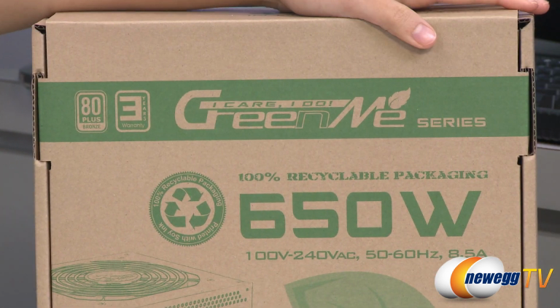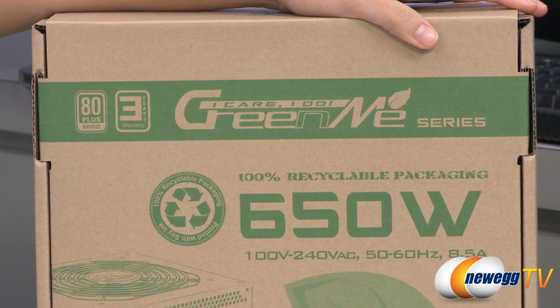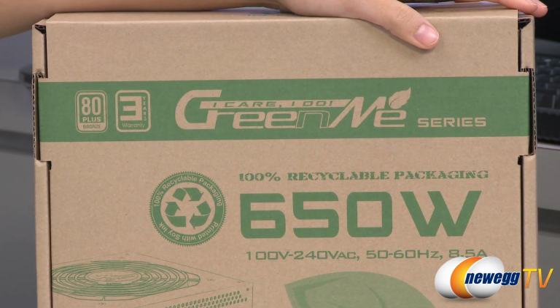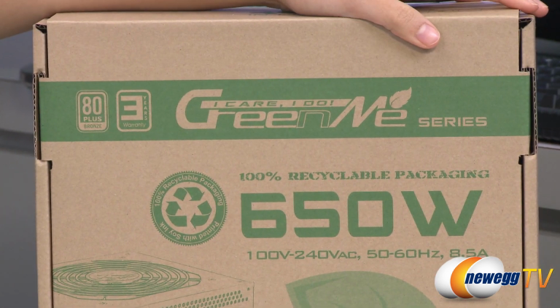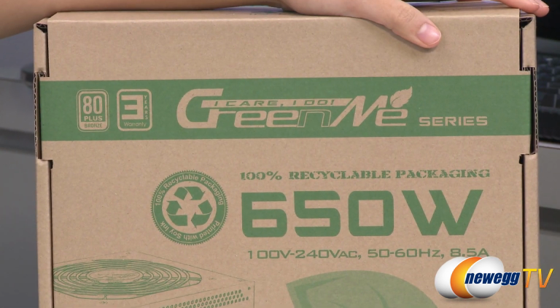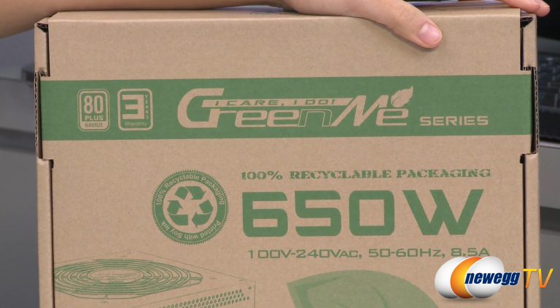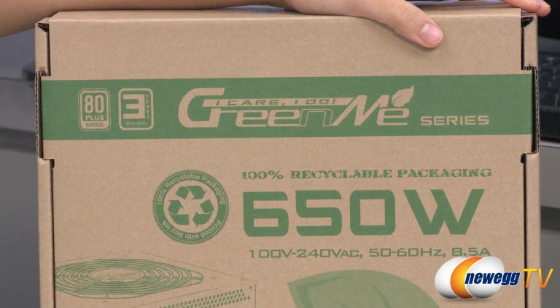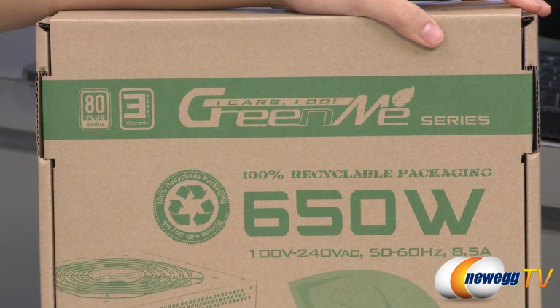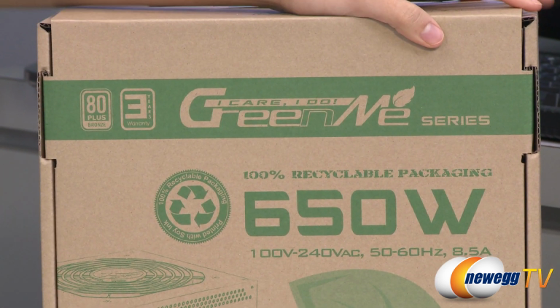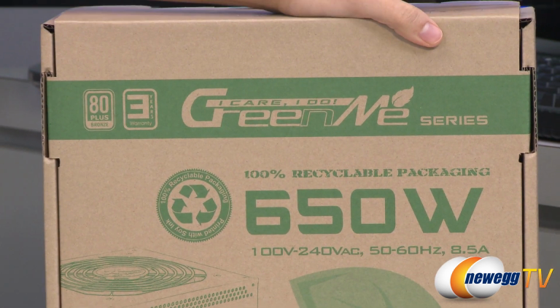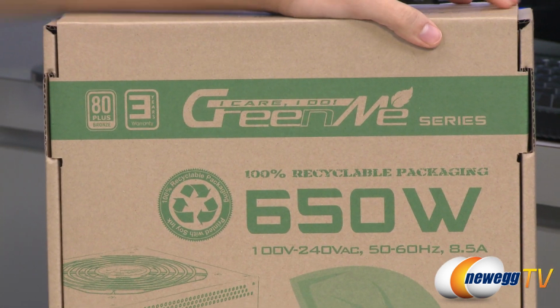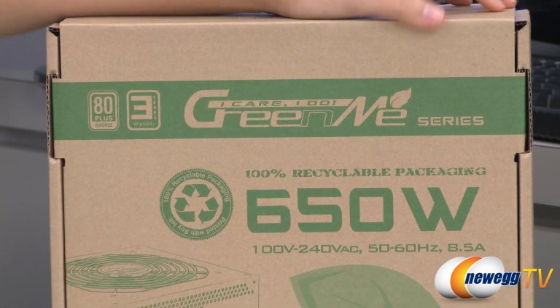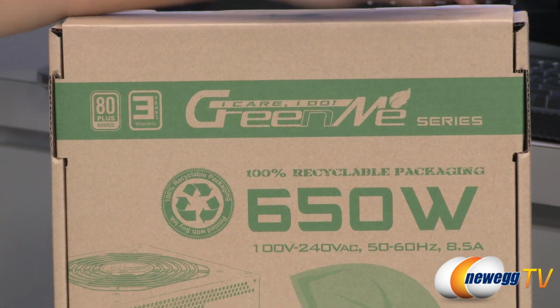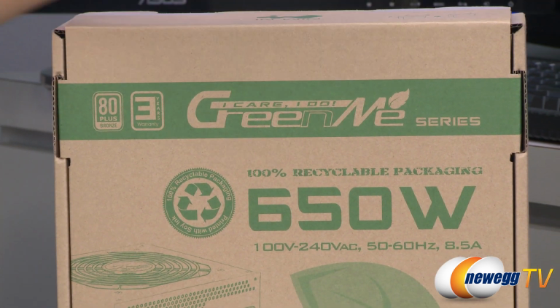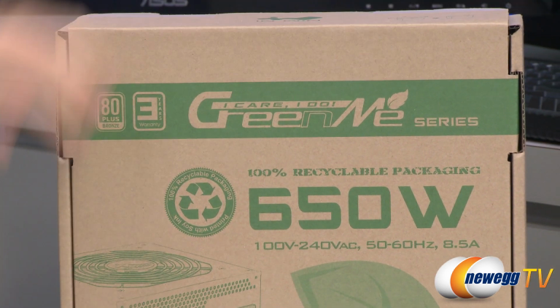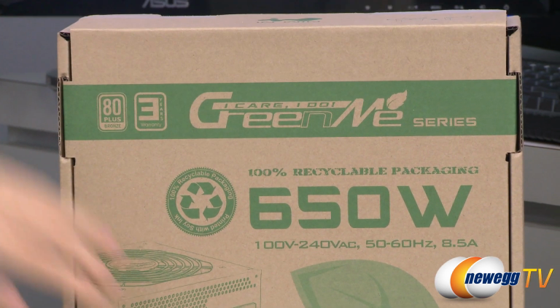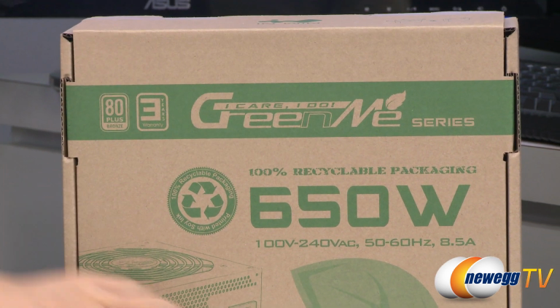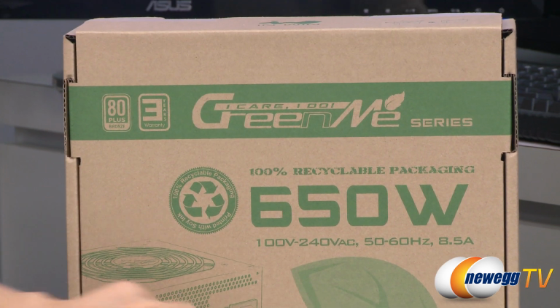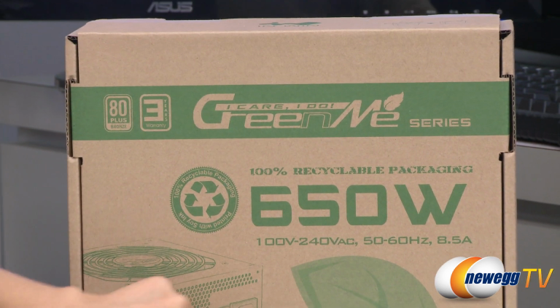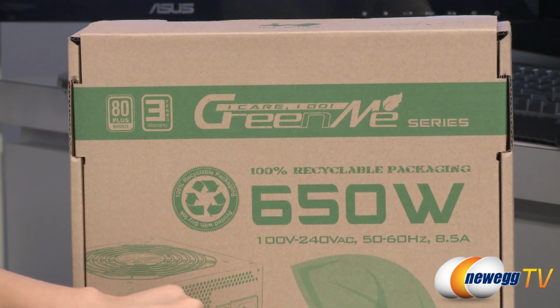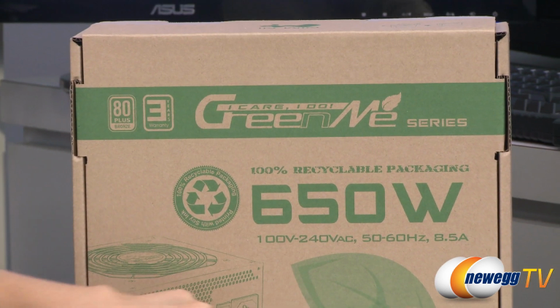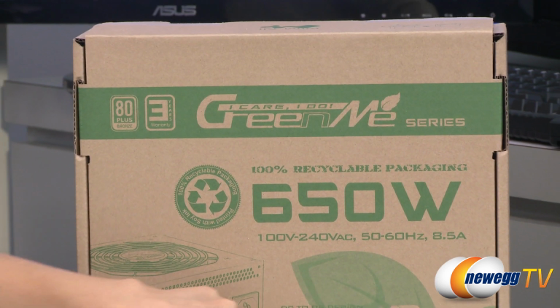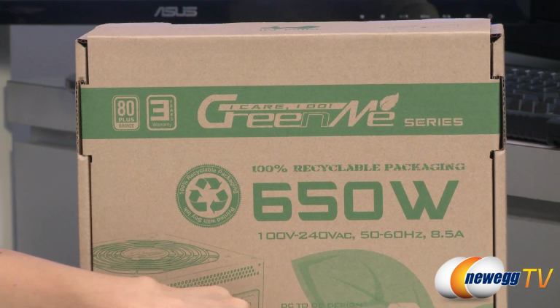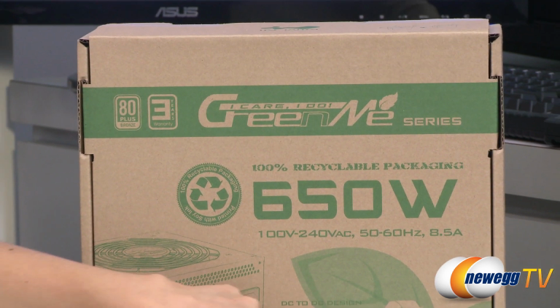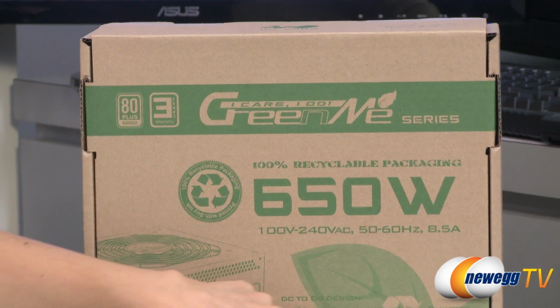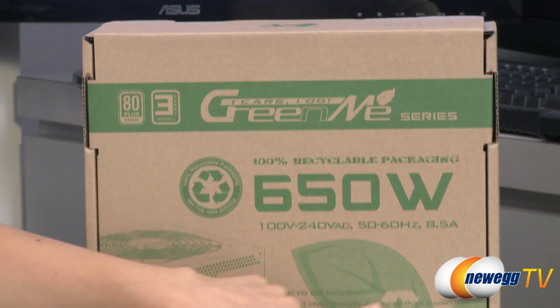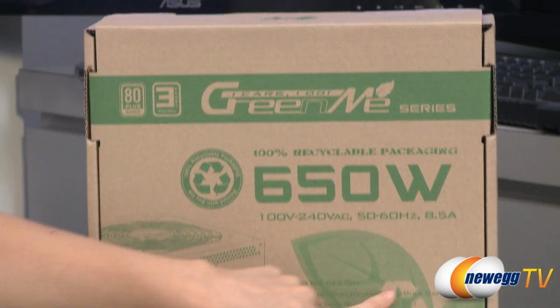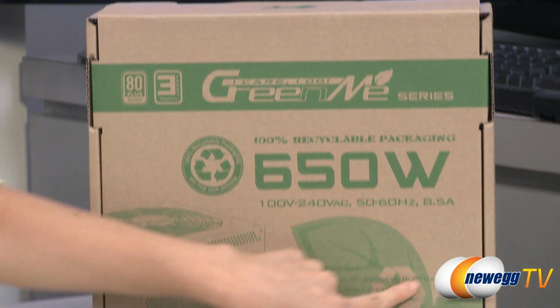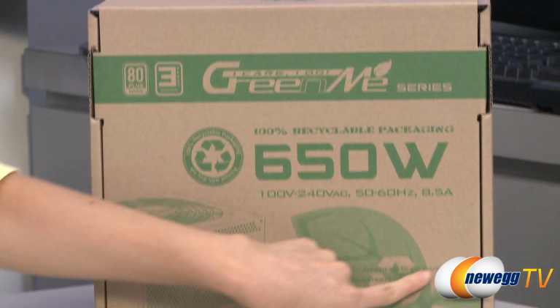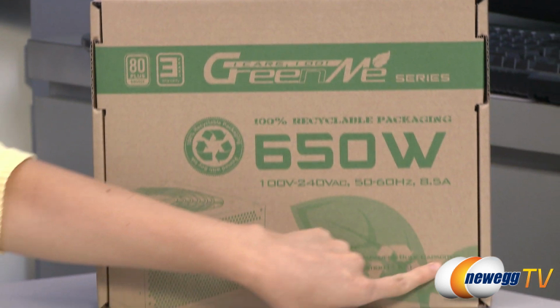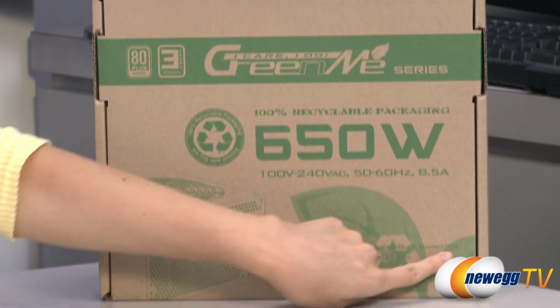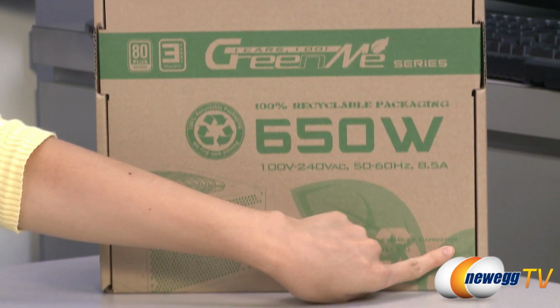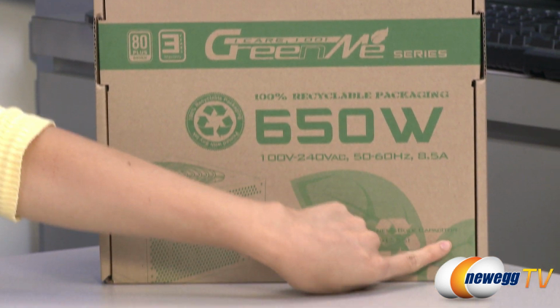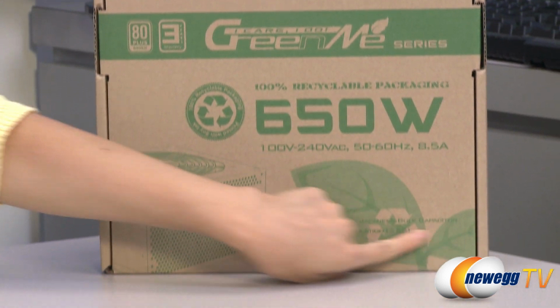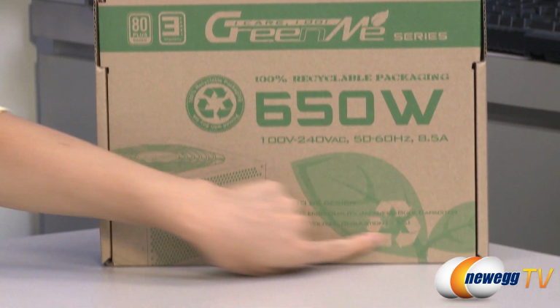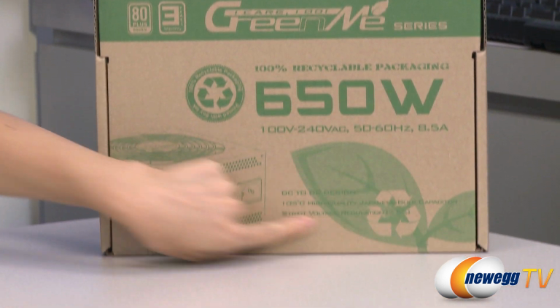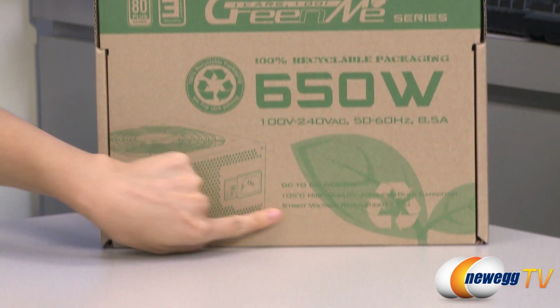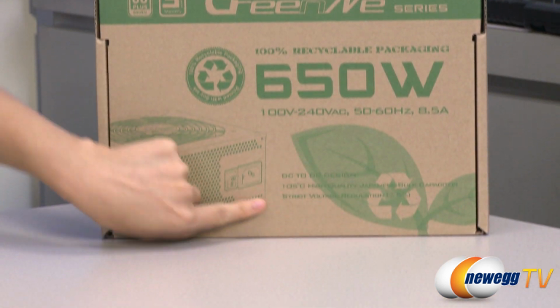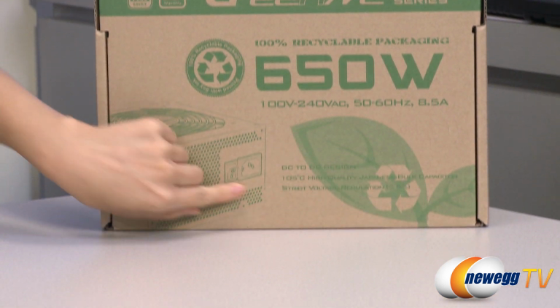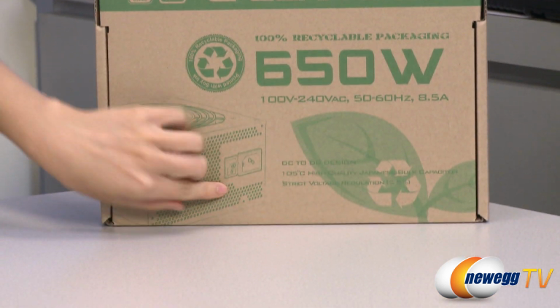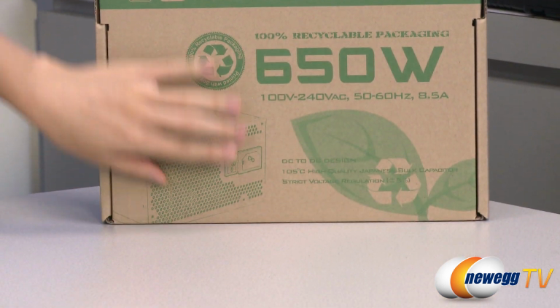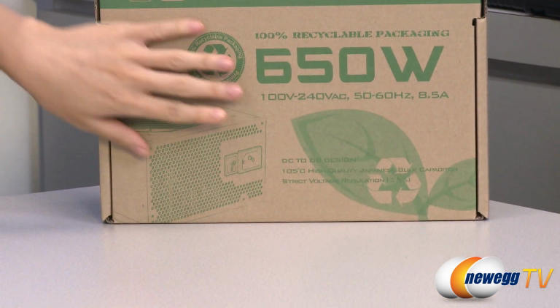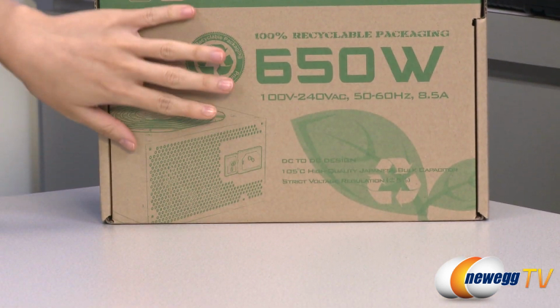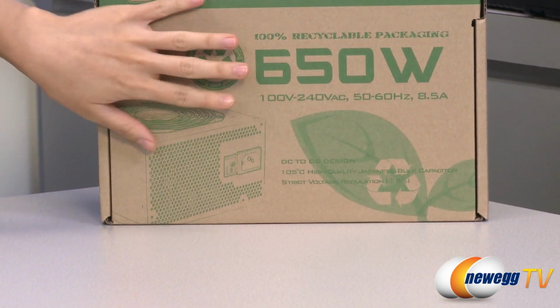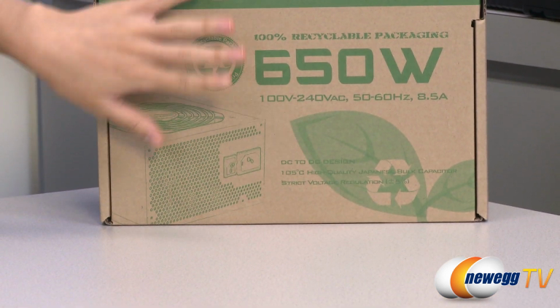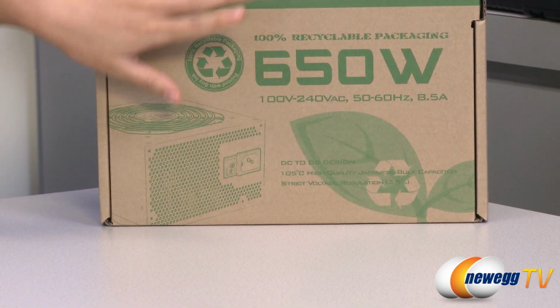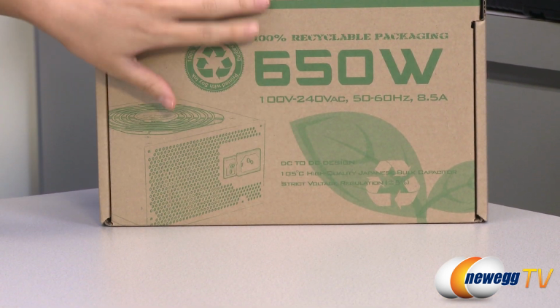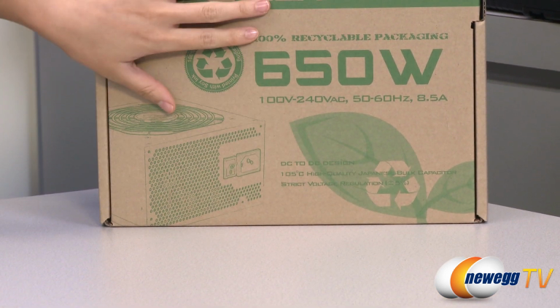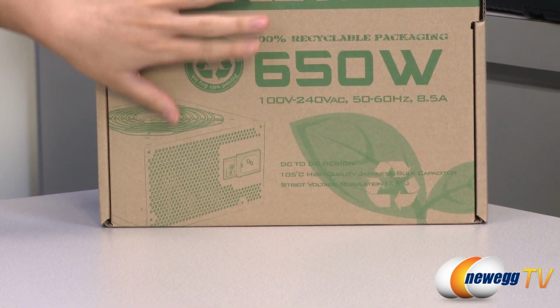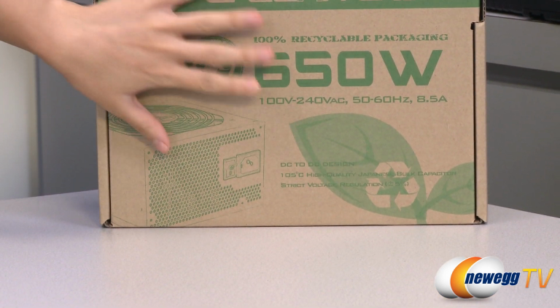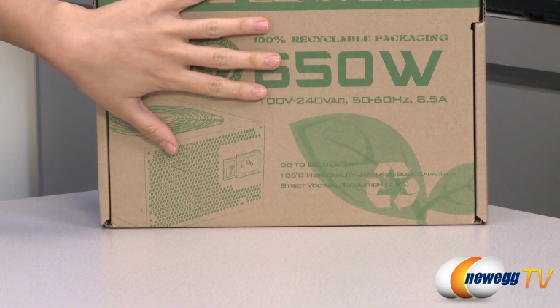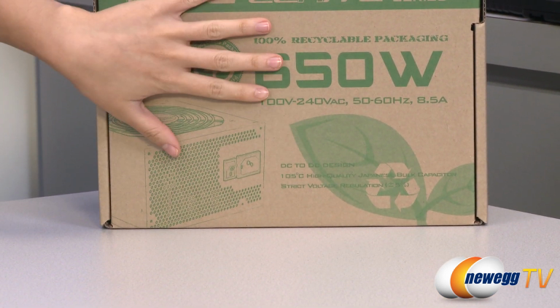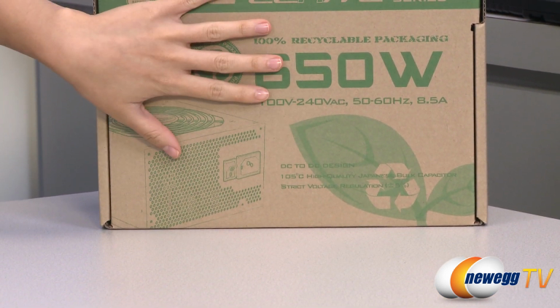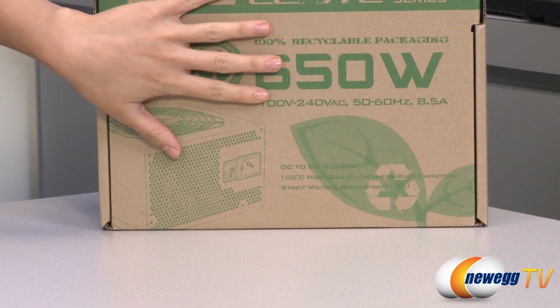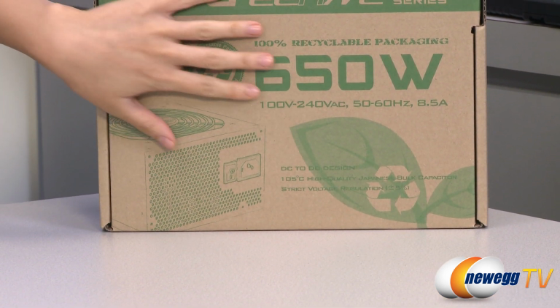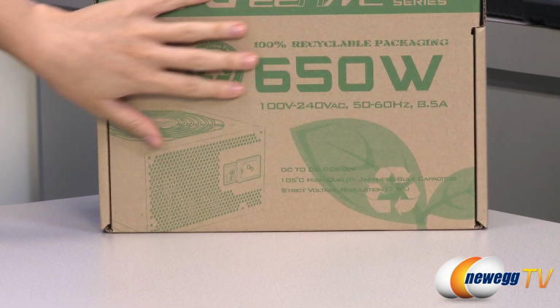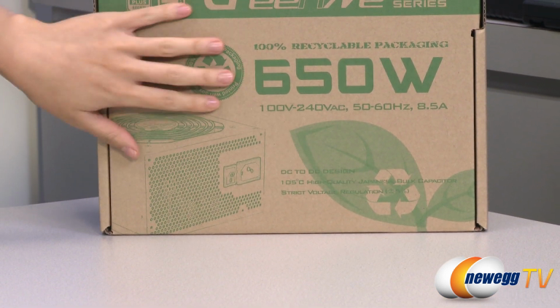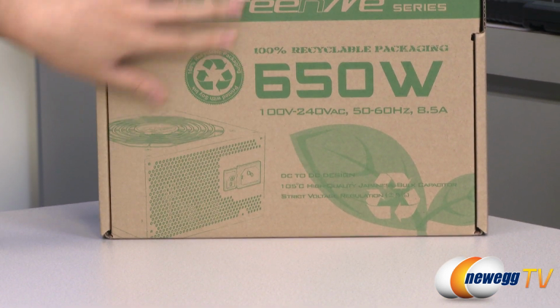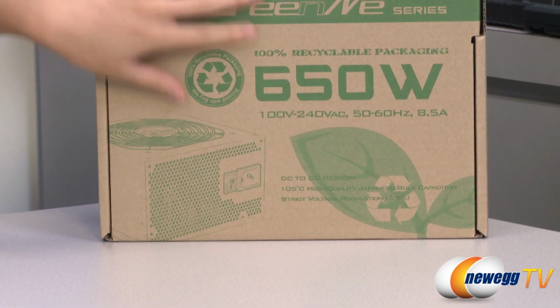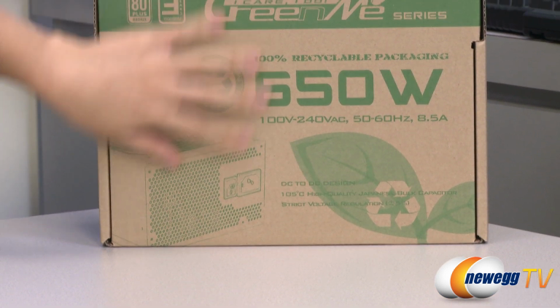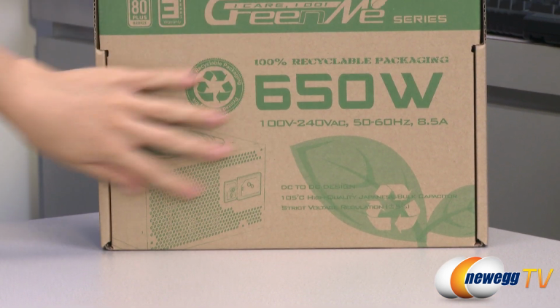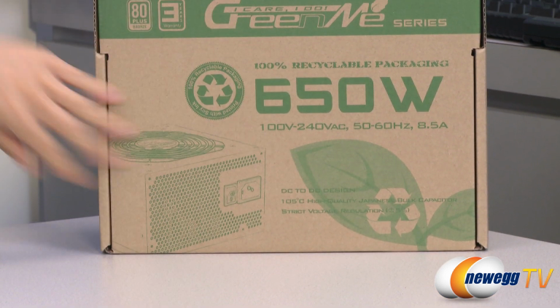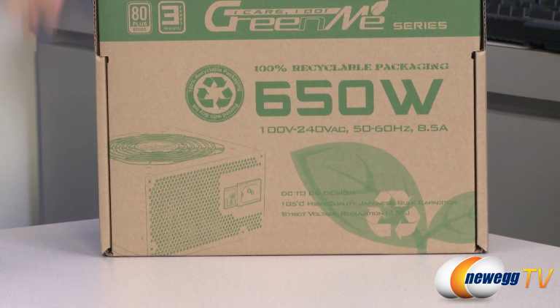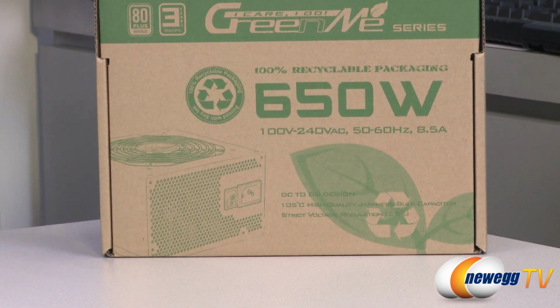You also get 100% recyclable packaging — very nice touch. And it comes with high quality Japanese capacitors, as well as soy ink, which is pretty awesome.